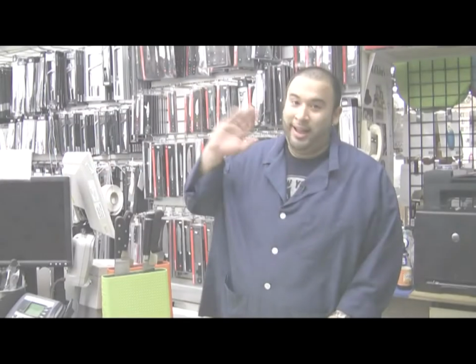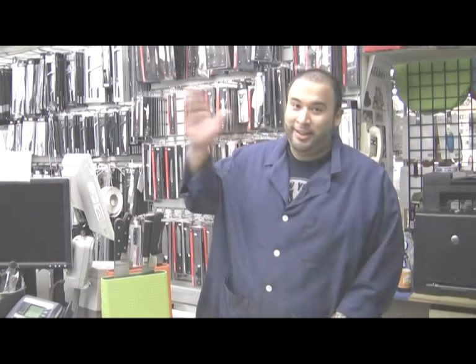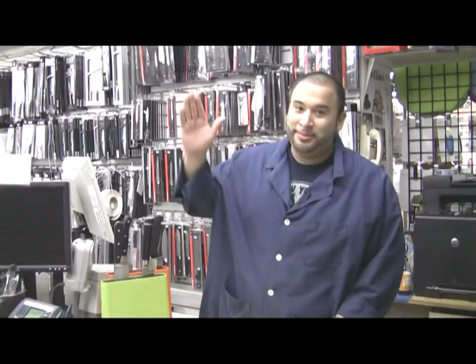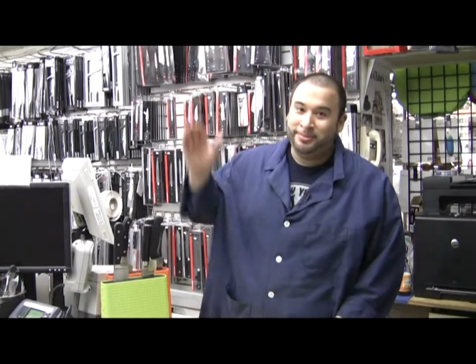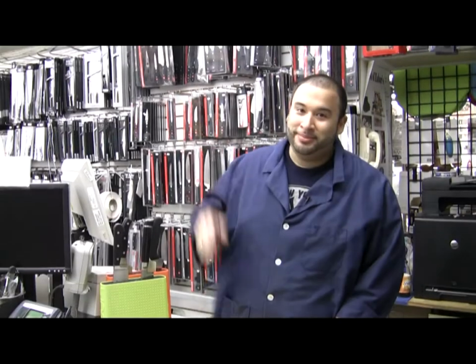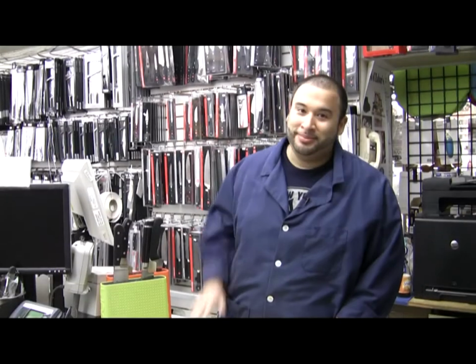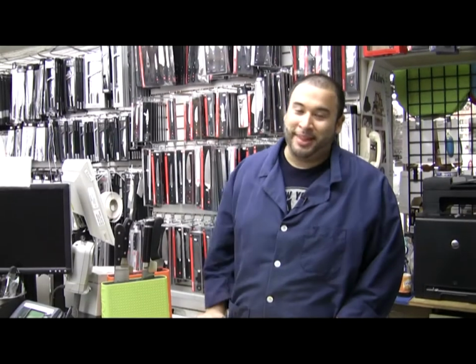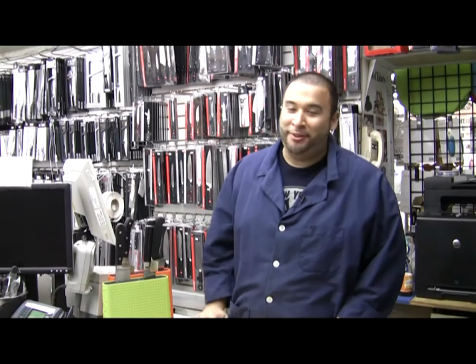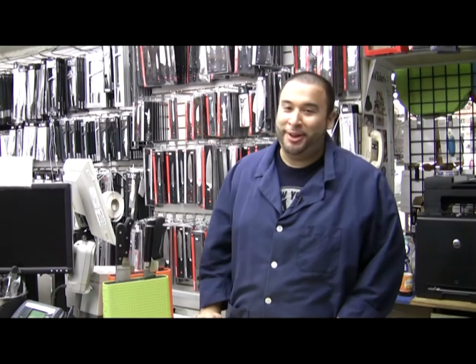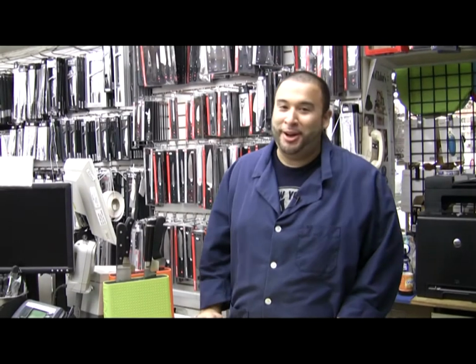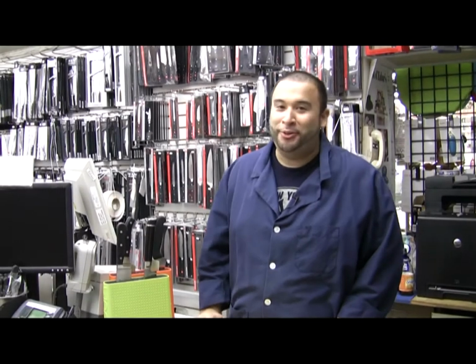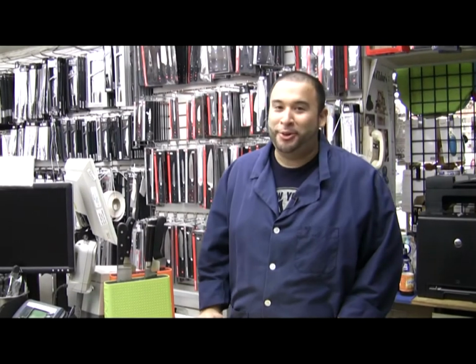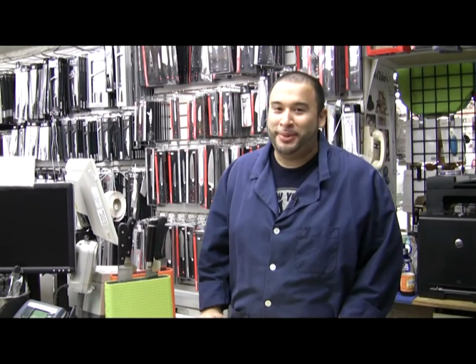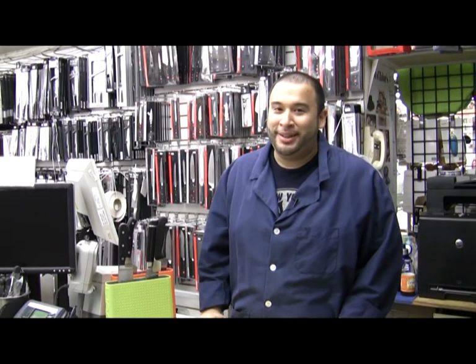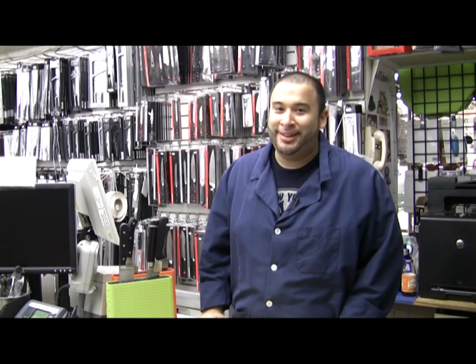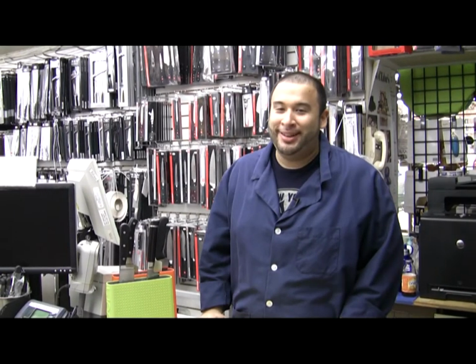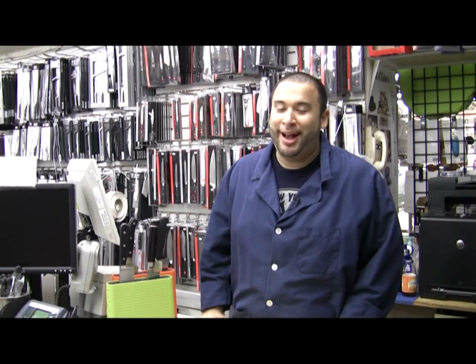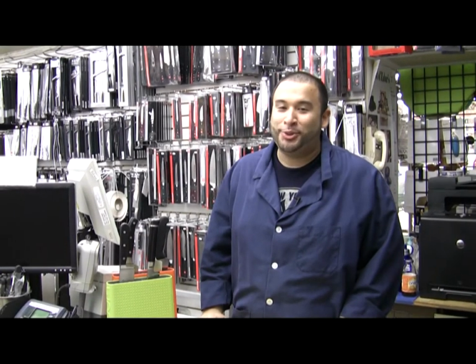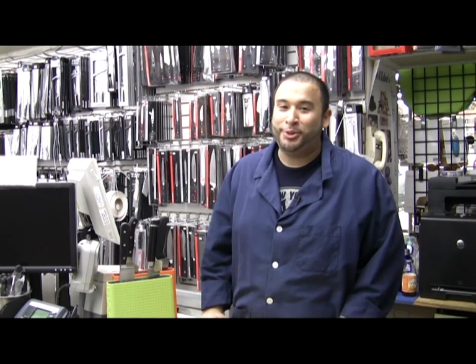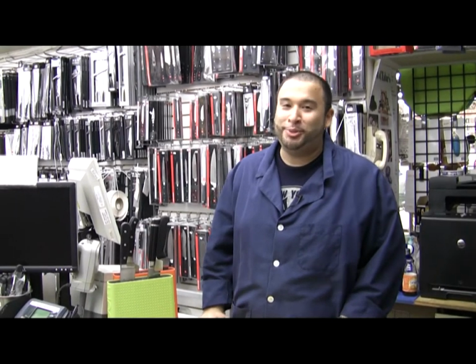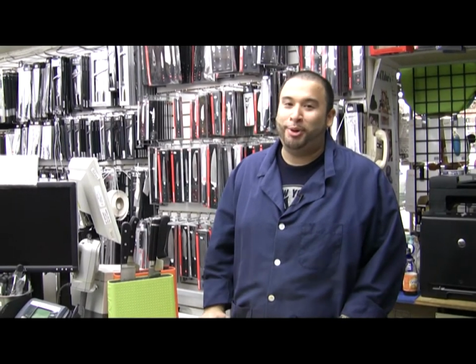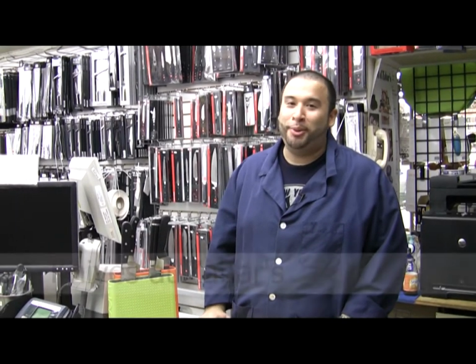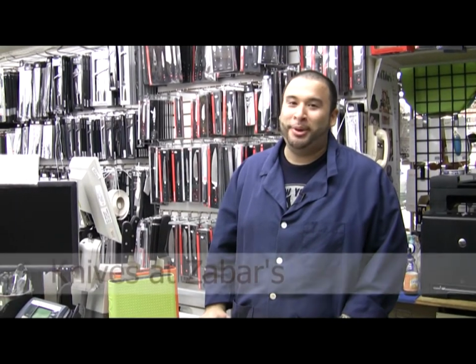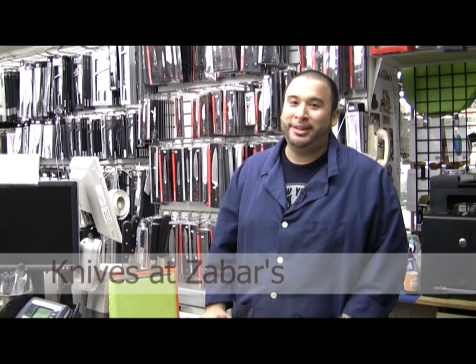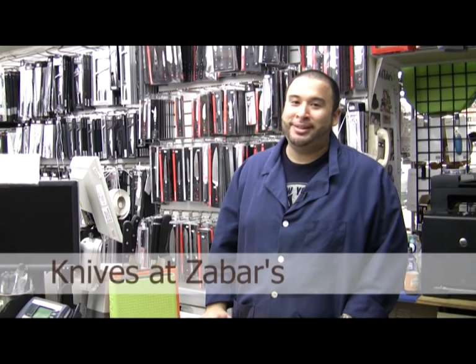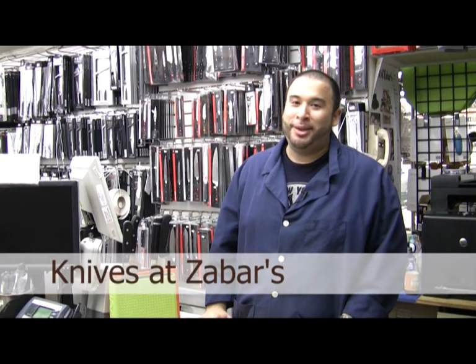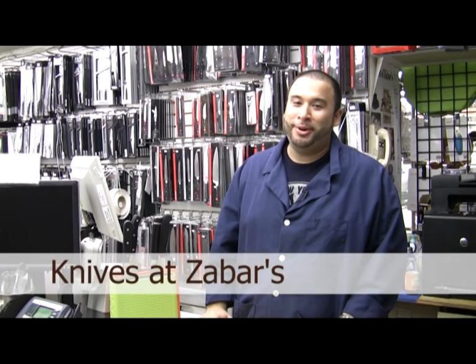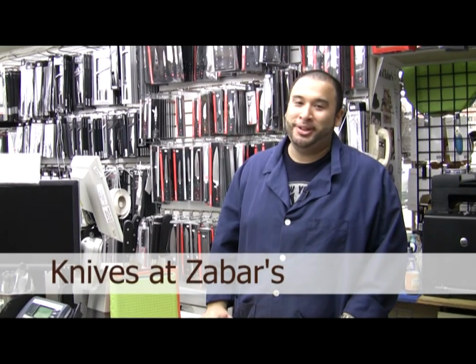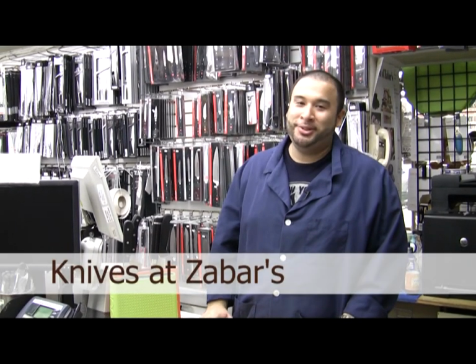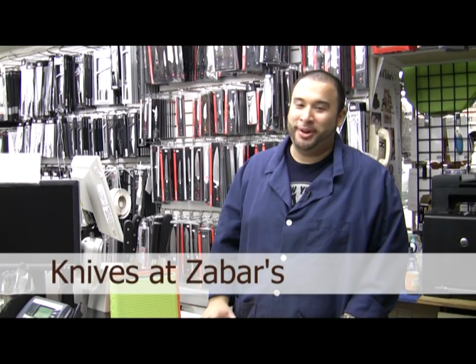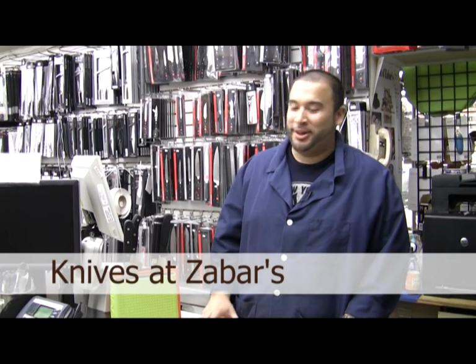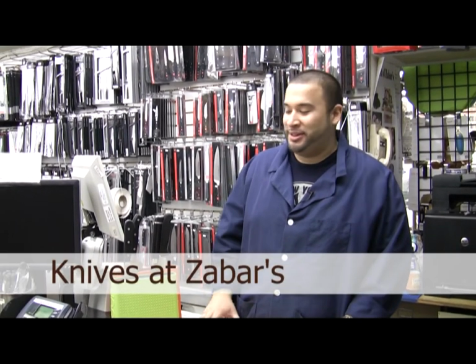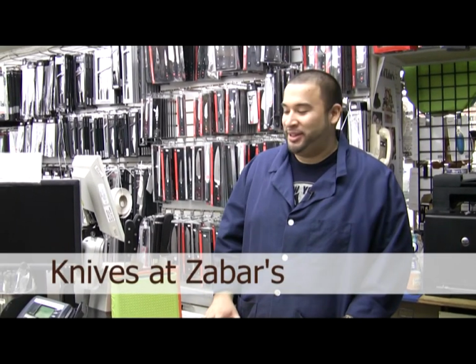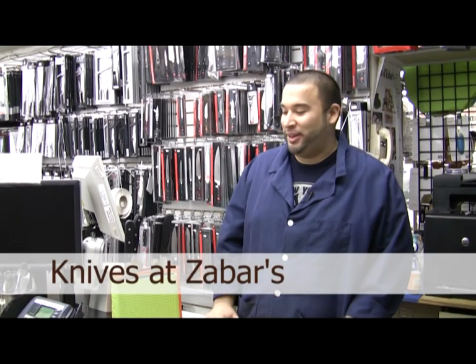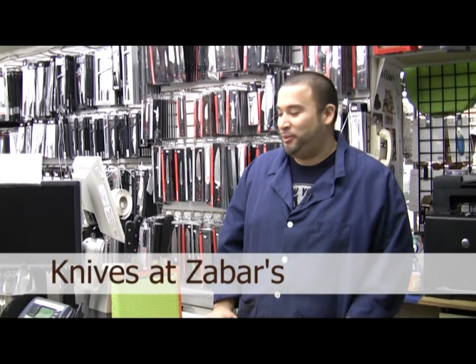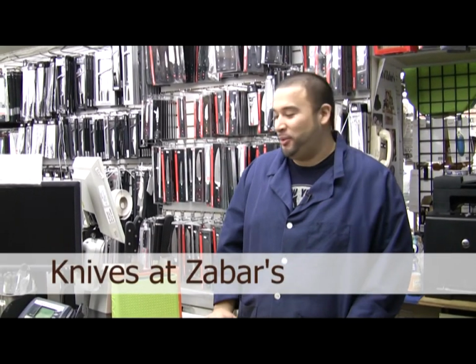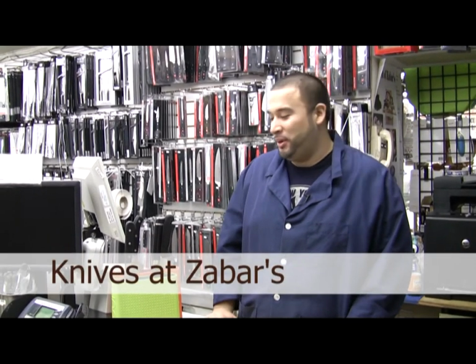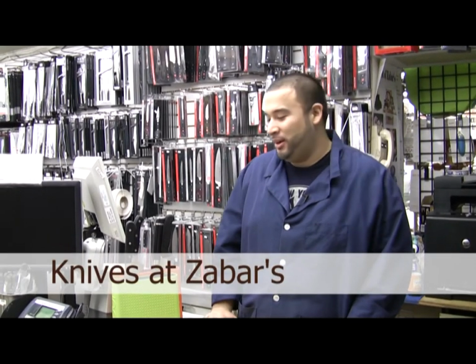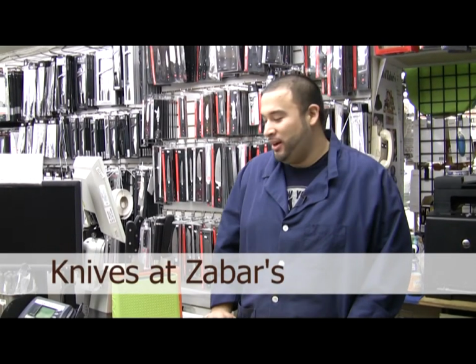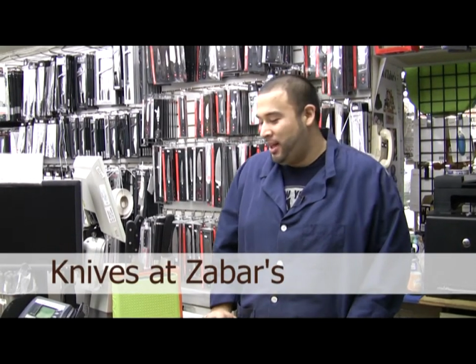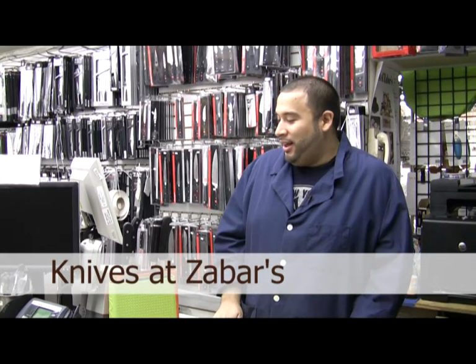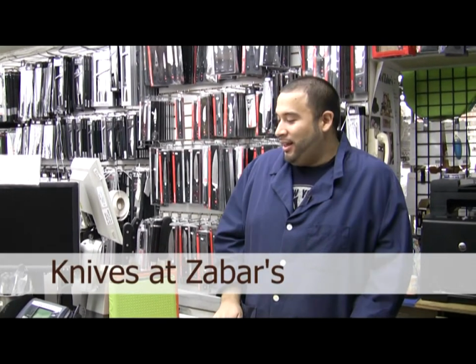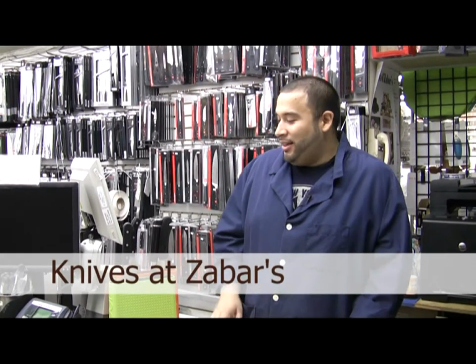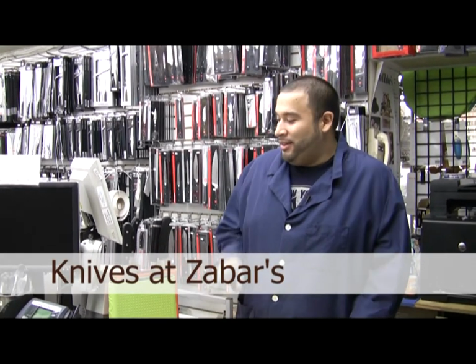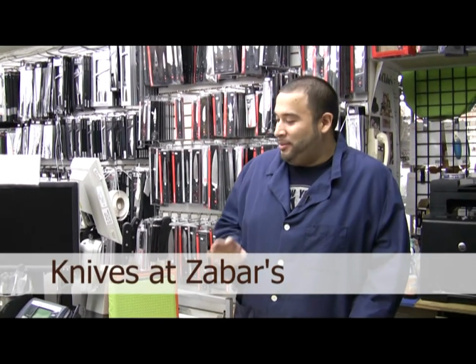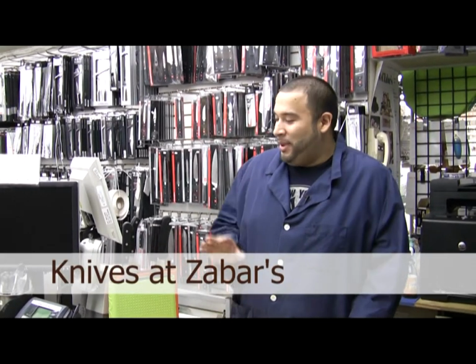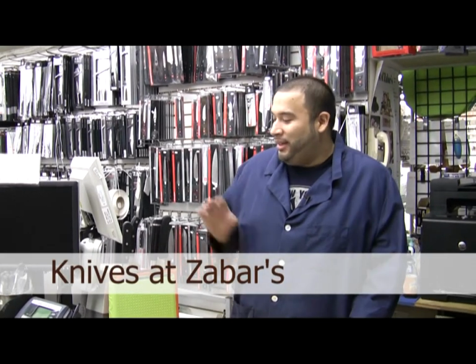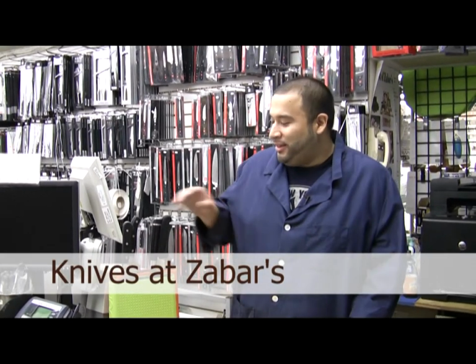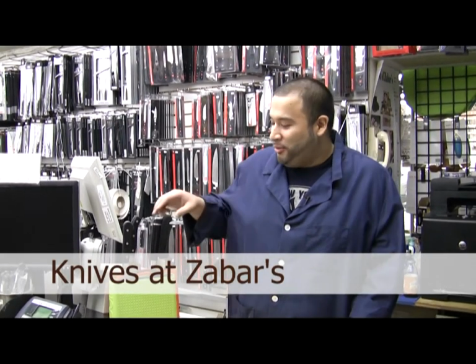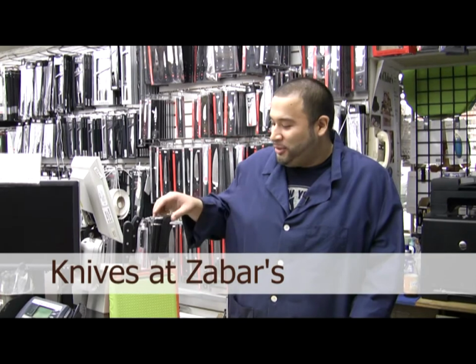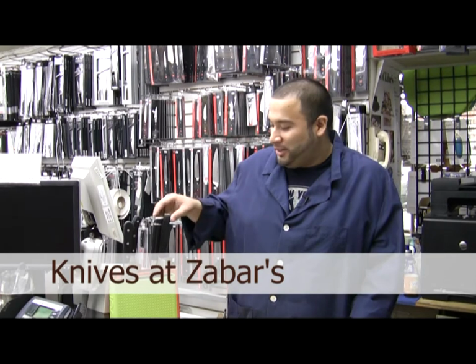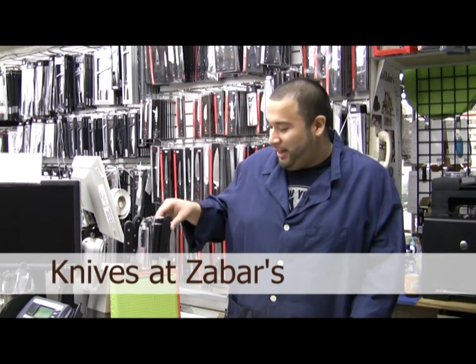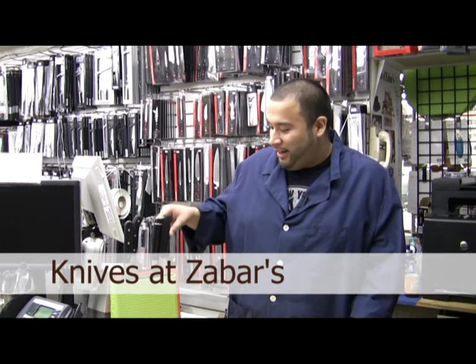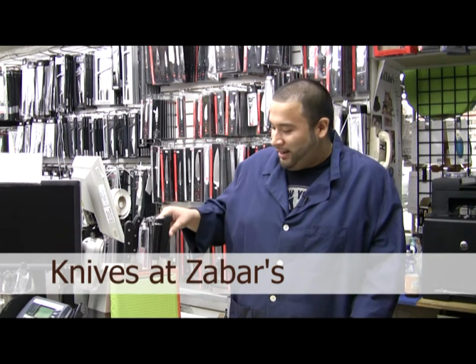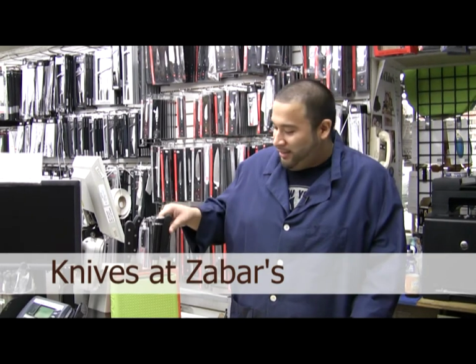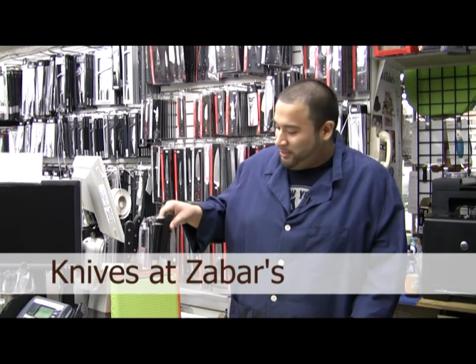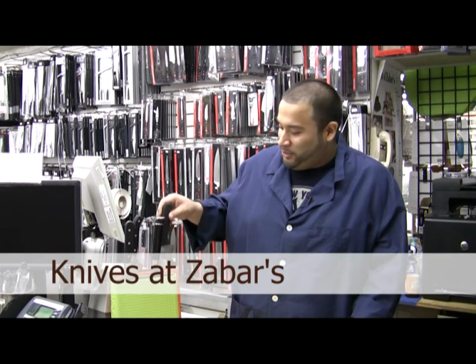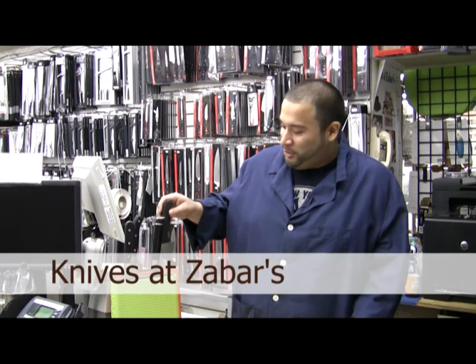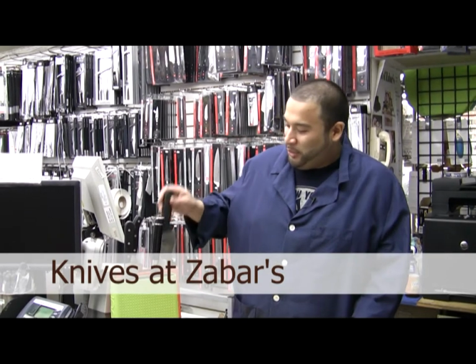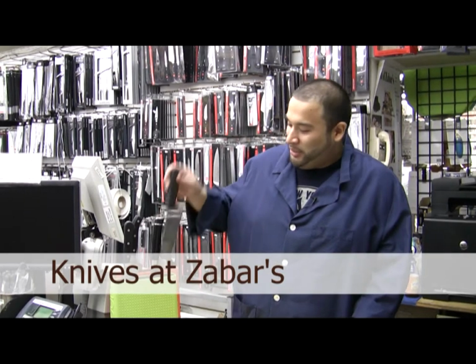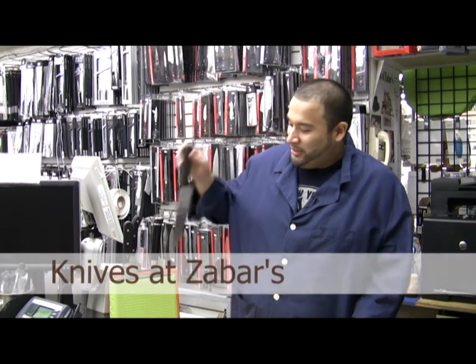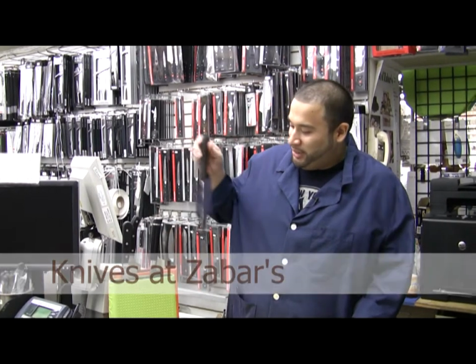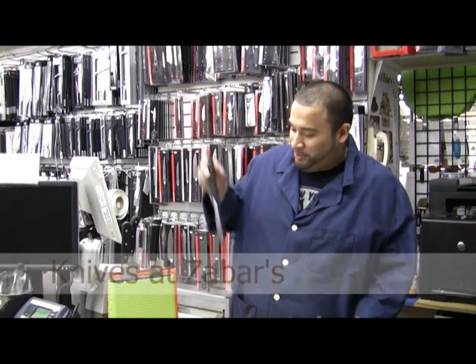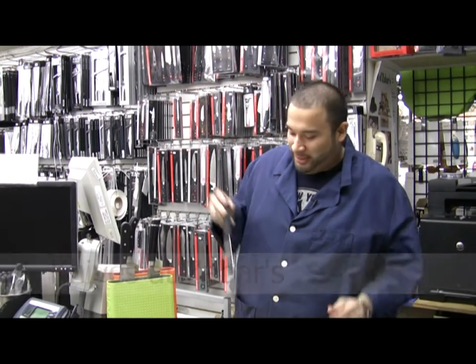Hi, David here from the Housewares Department in Zabar's, right here on the second floor. The main difference on a lot of knives — we'll start with the simplest.